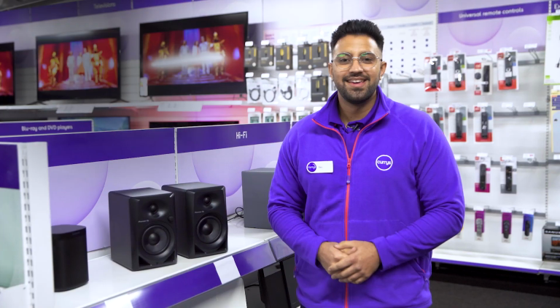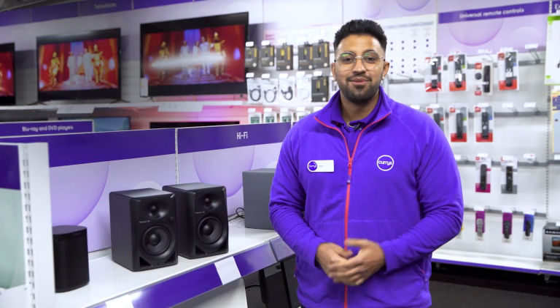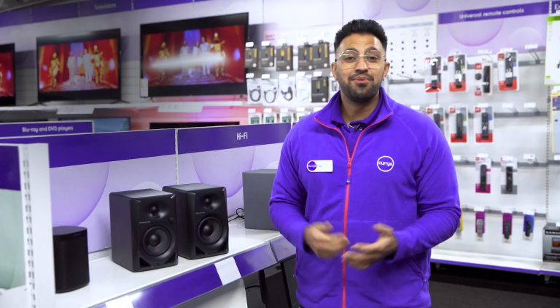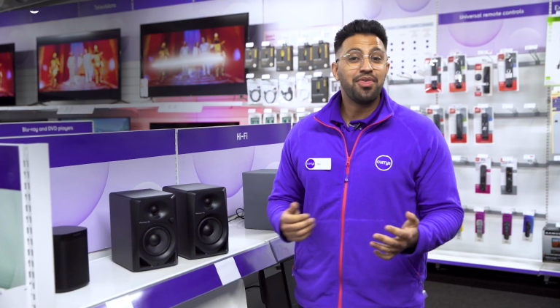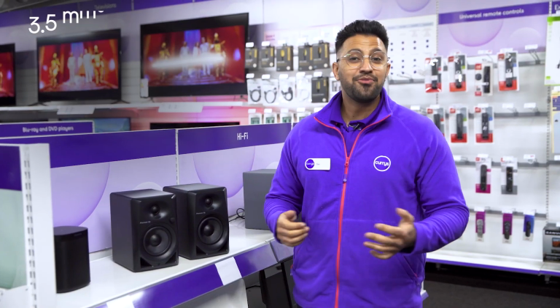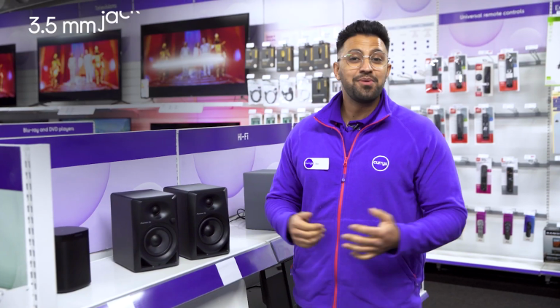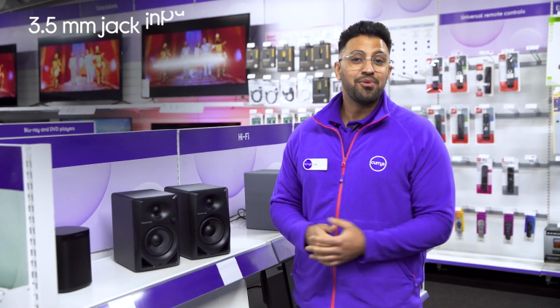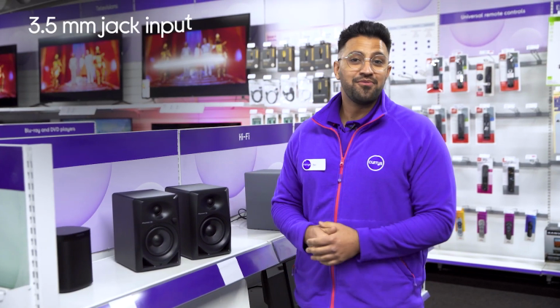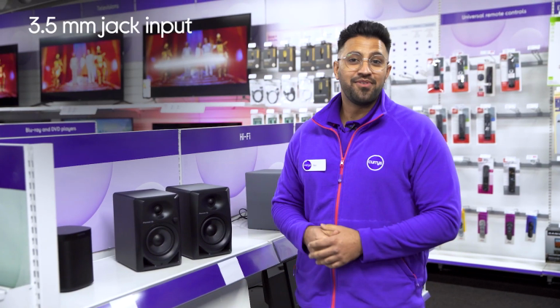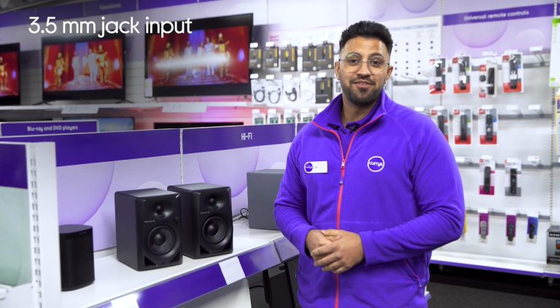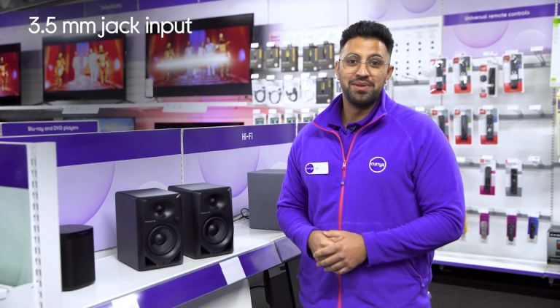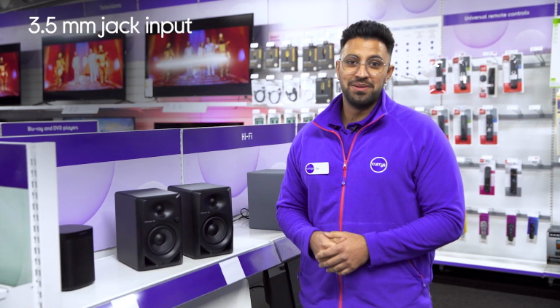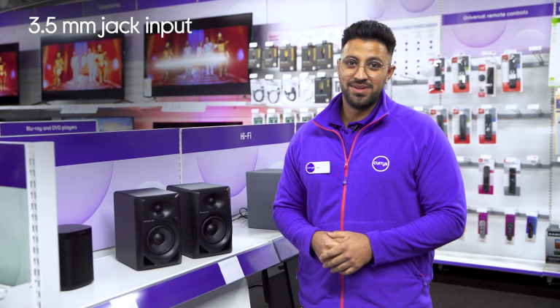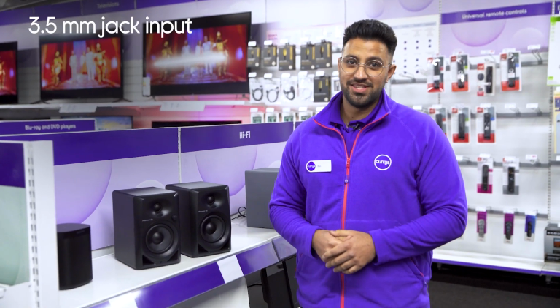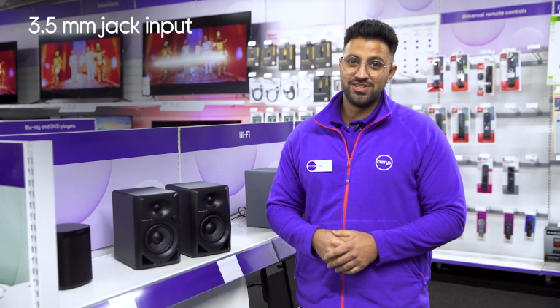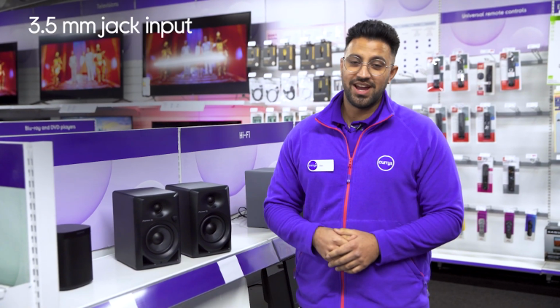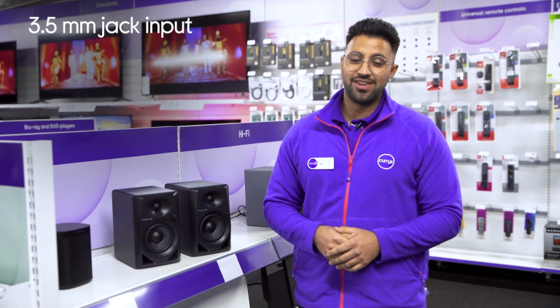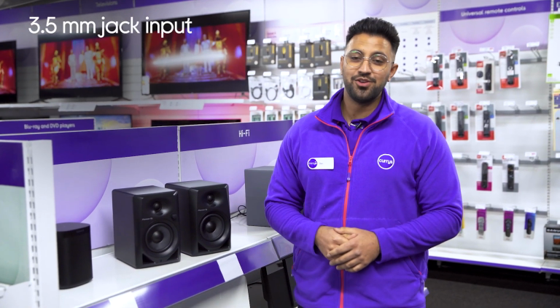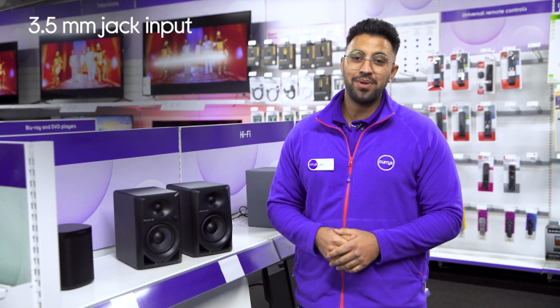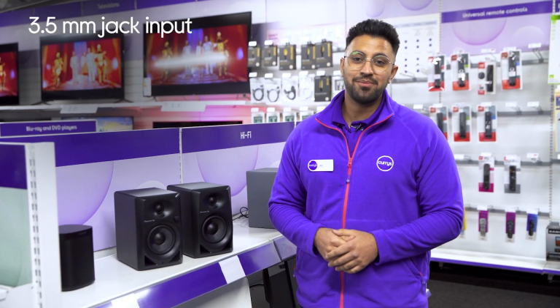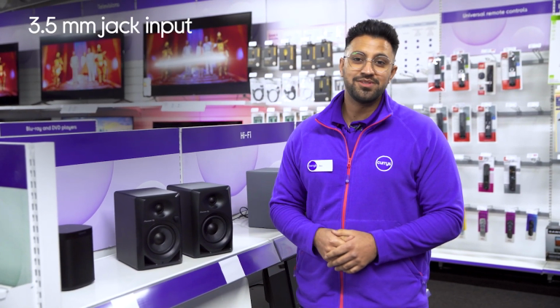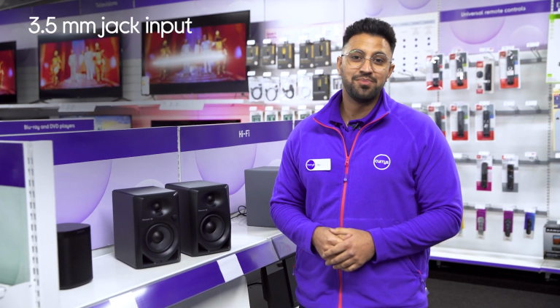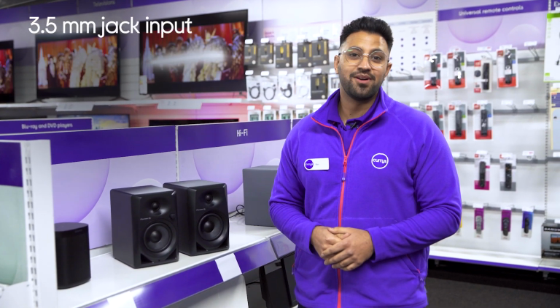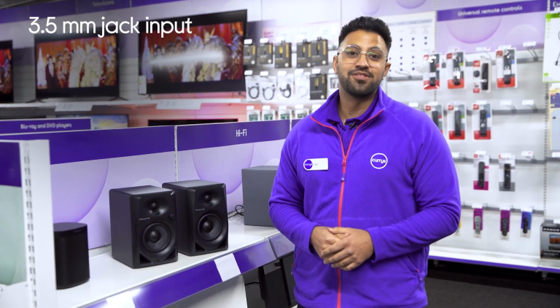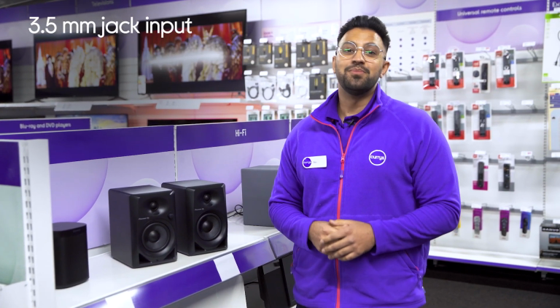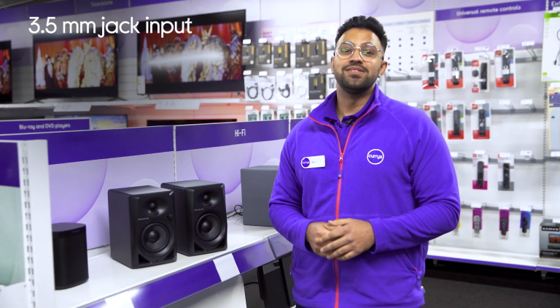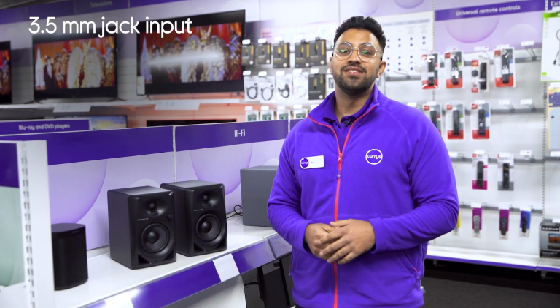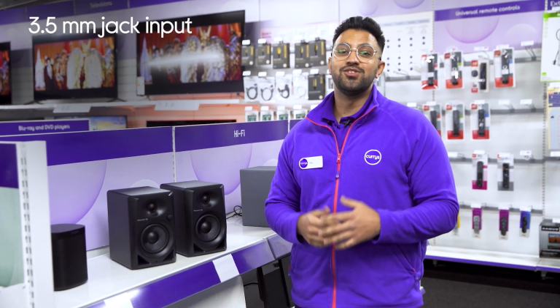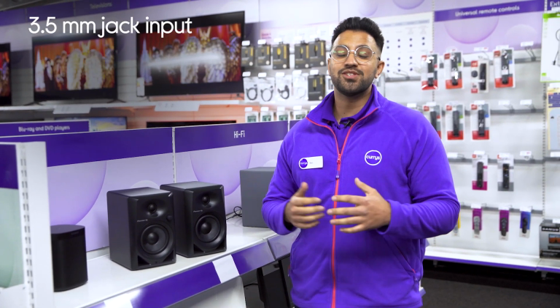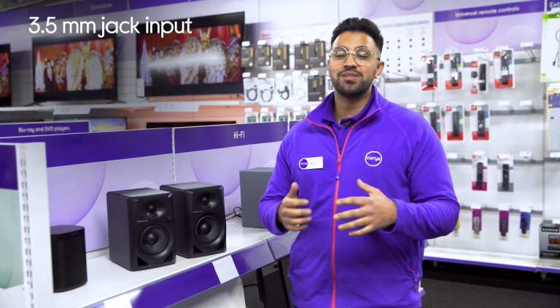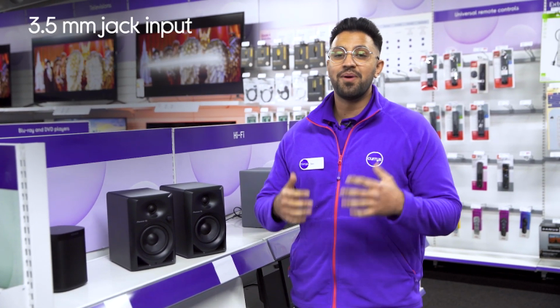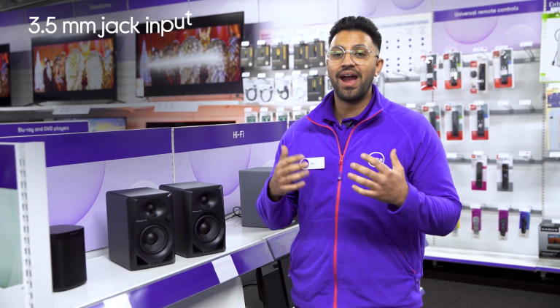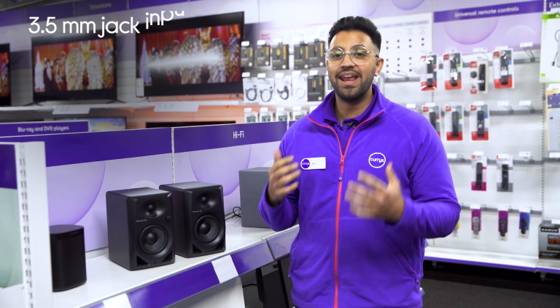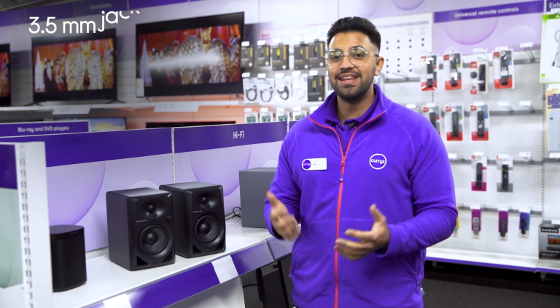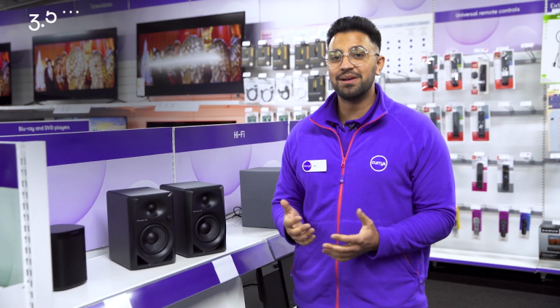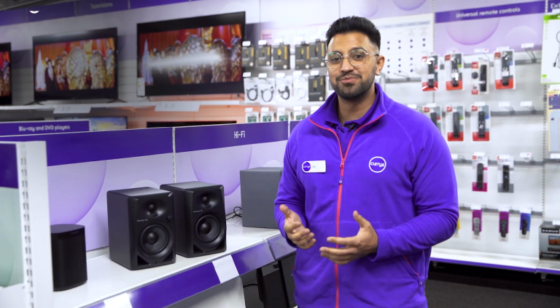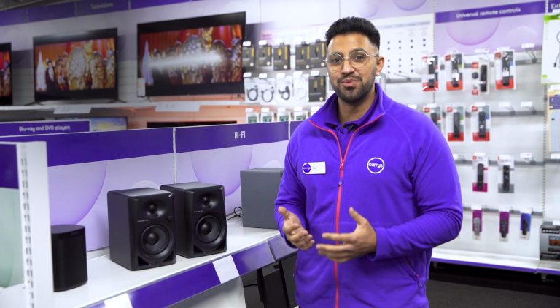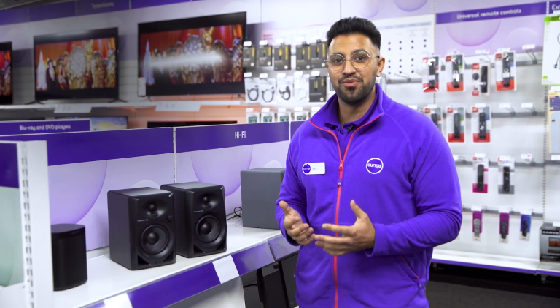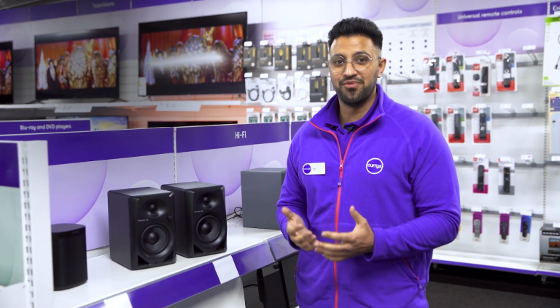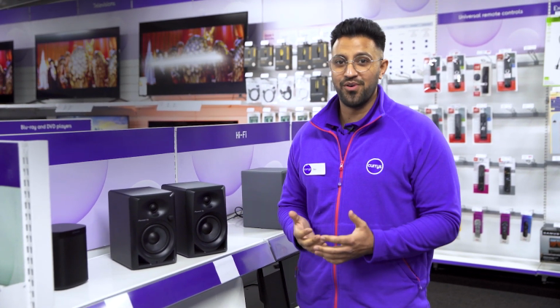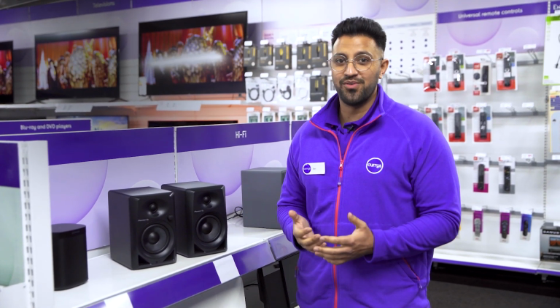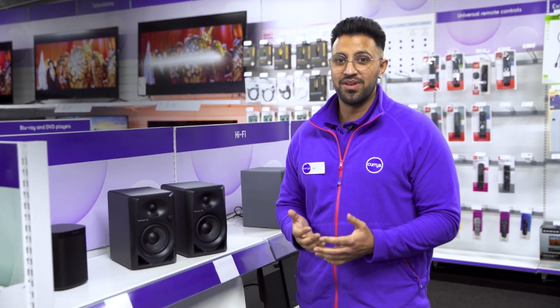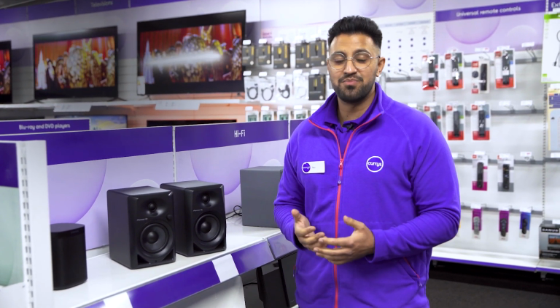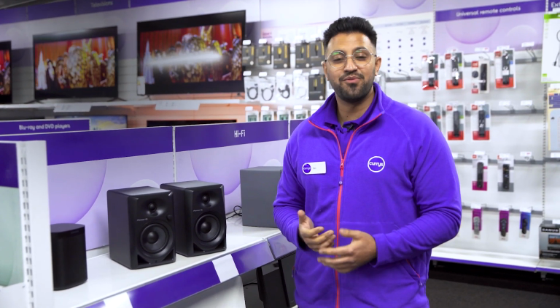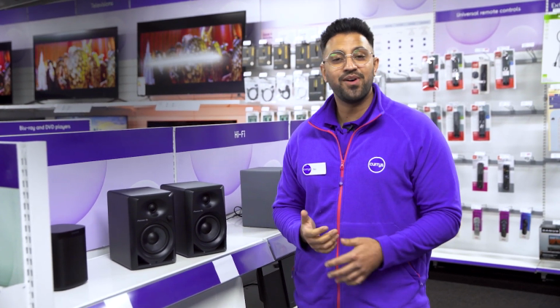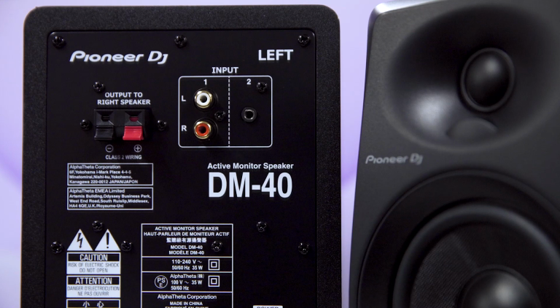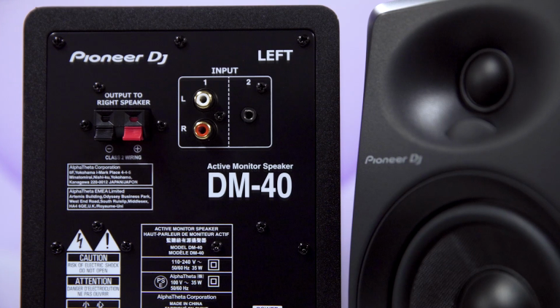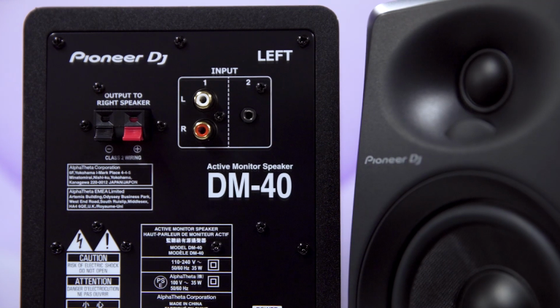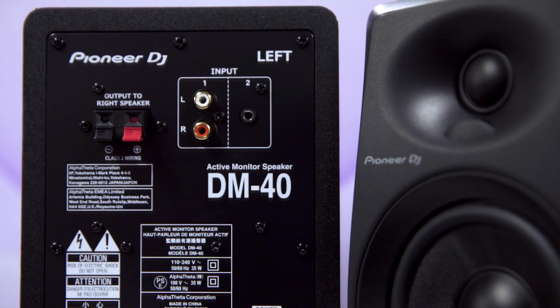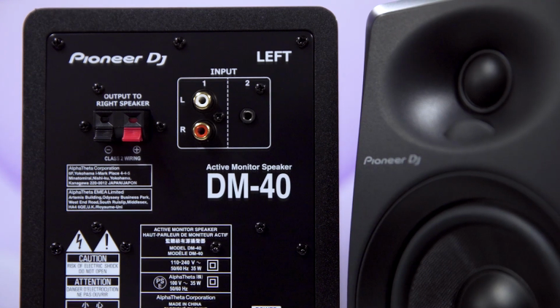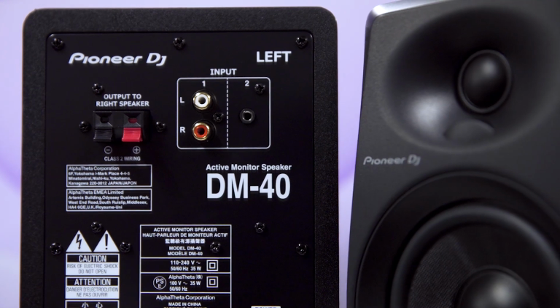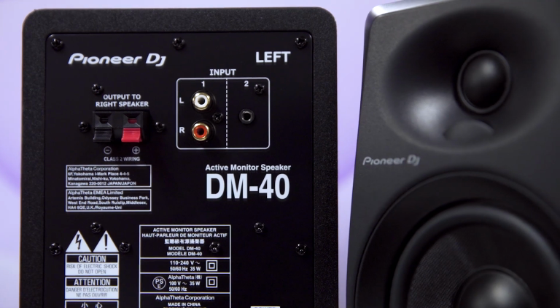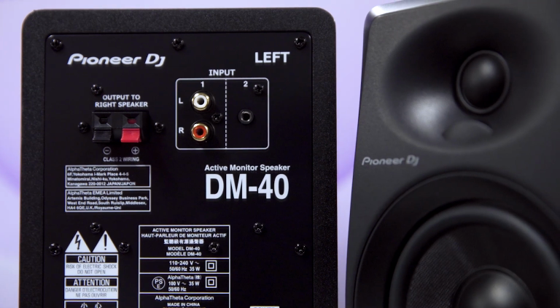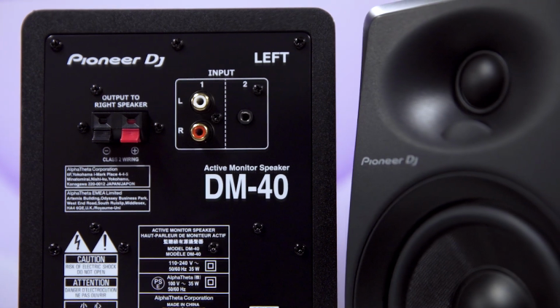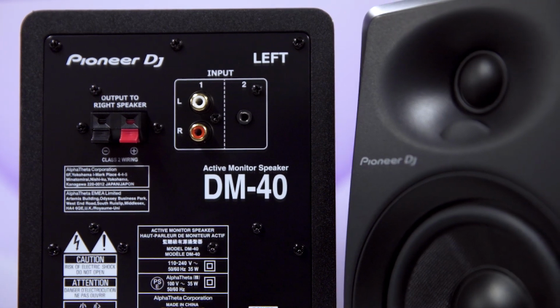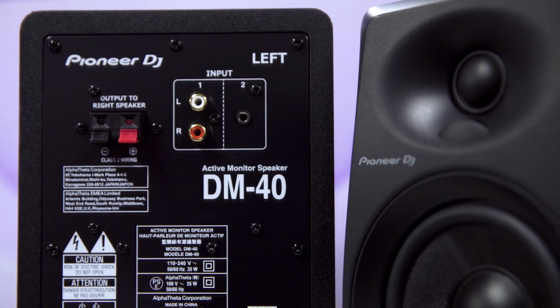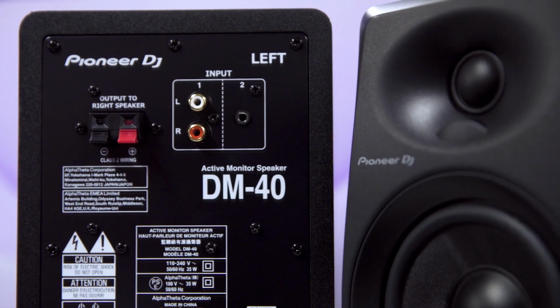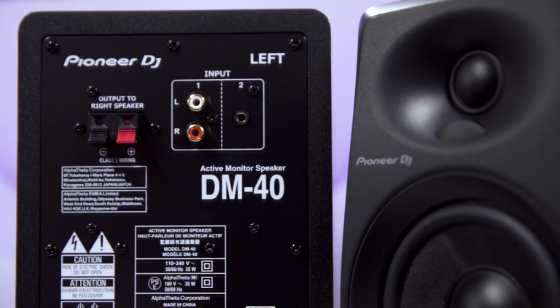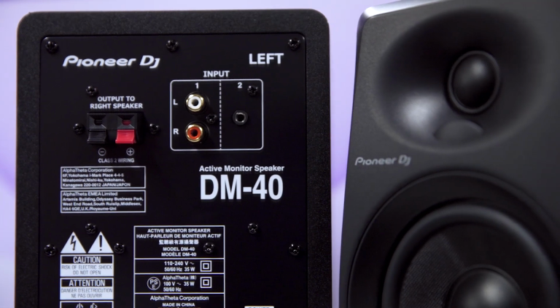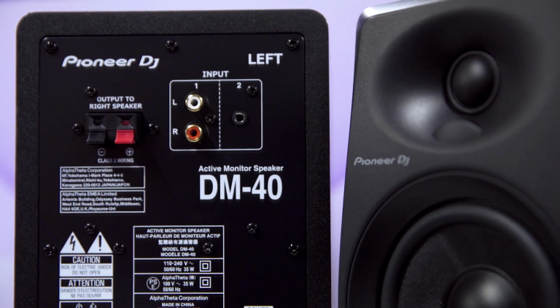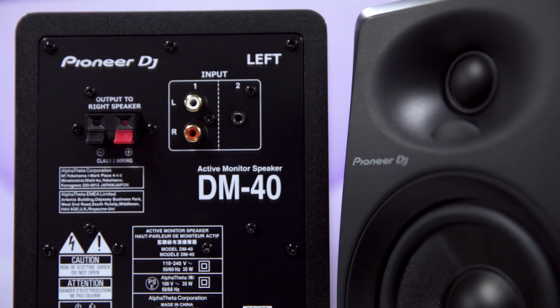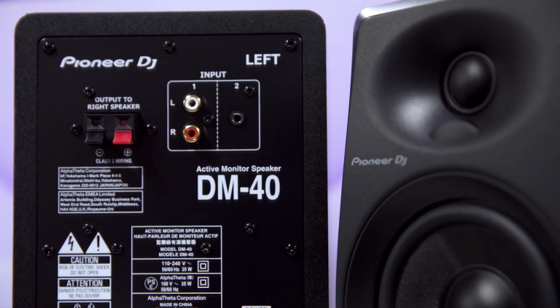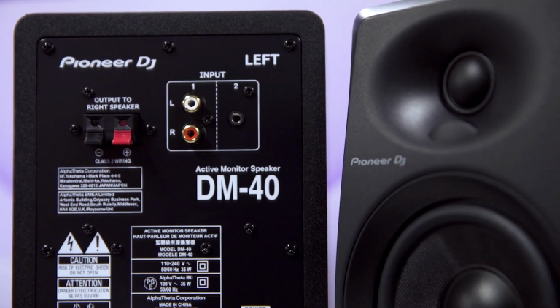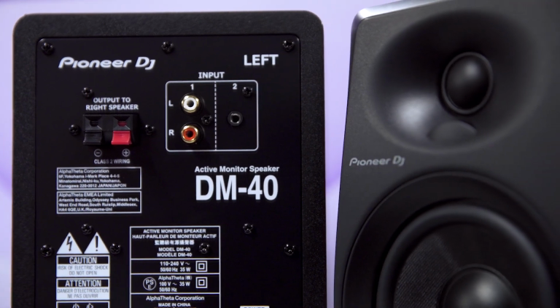With a 3.5mm jack, you'll be able to plug them into just about any laptop or phone and provide your favourite tracks with premium audio clarity.